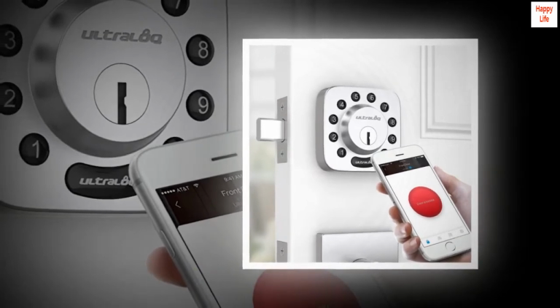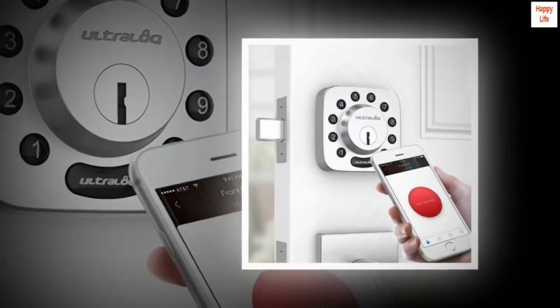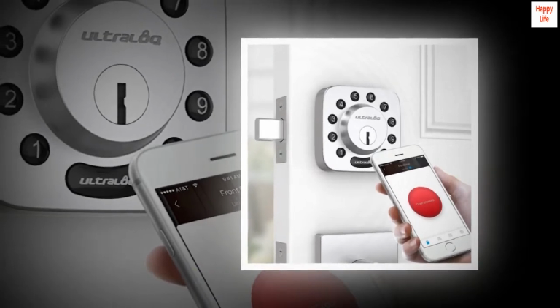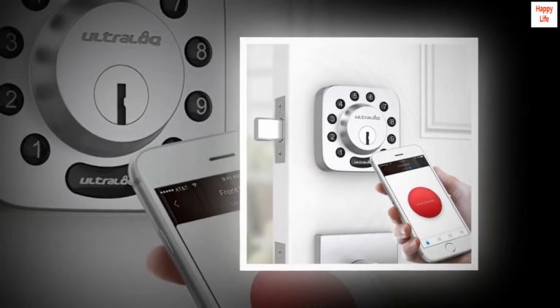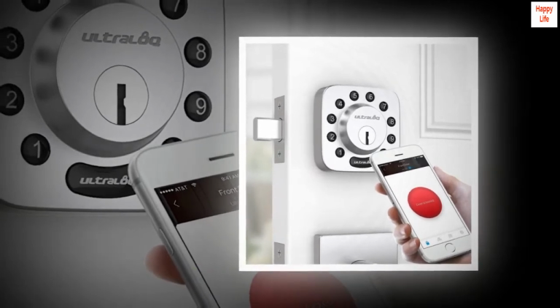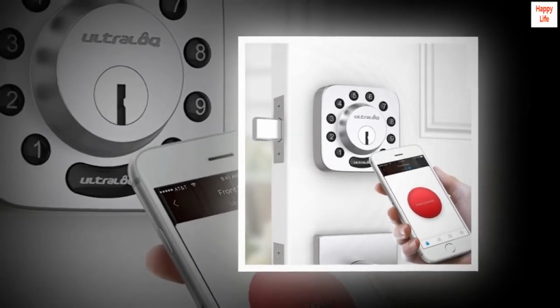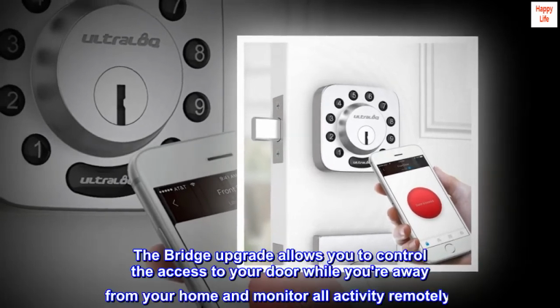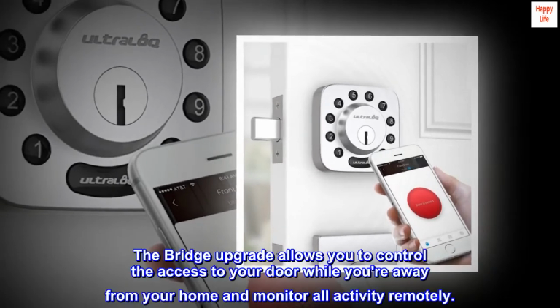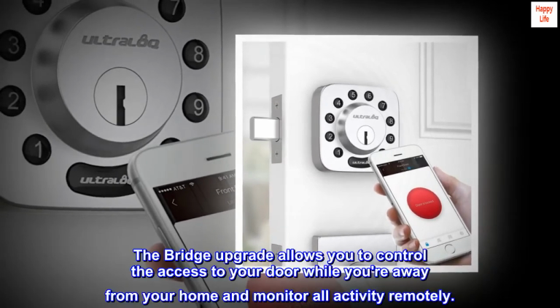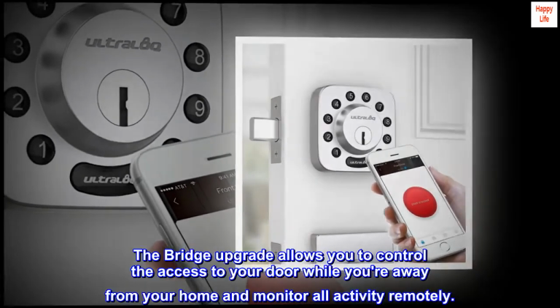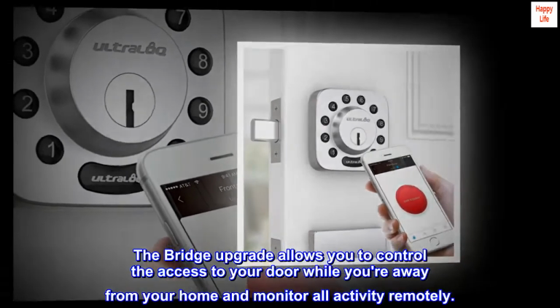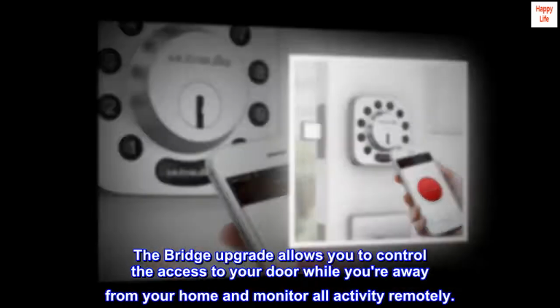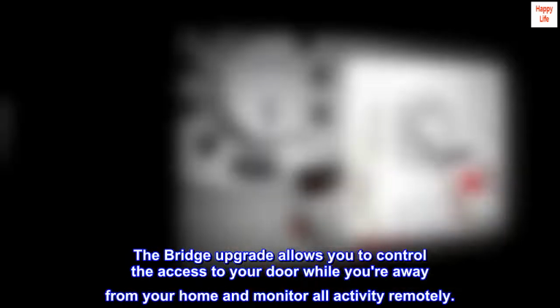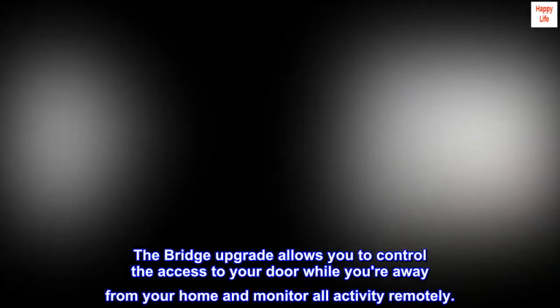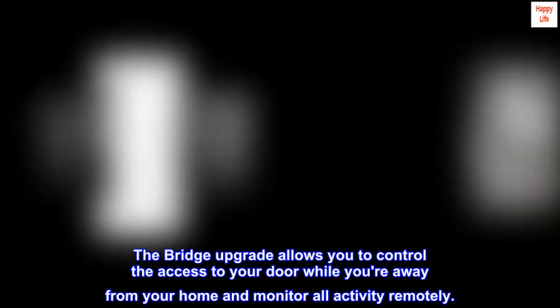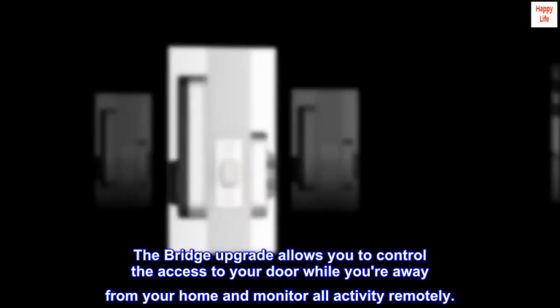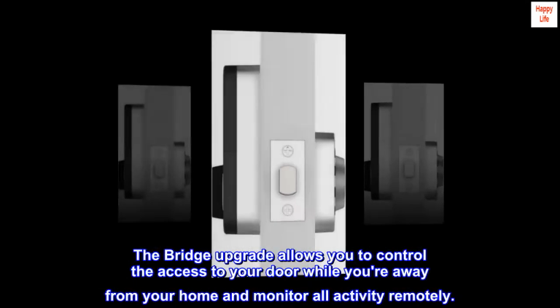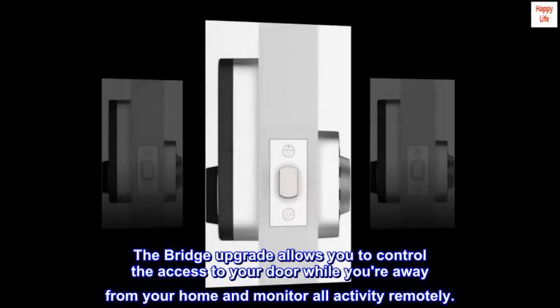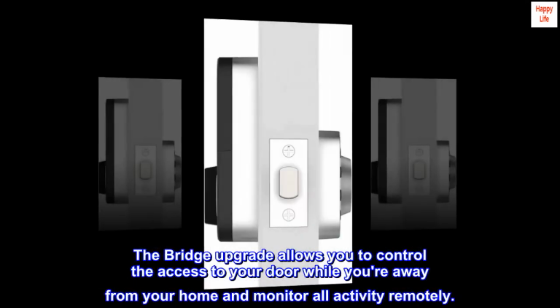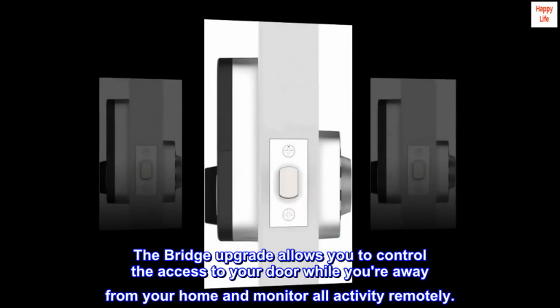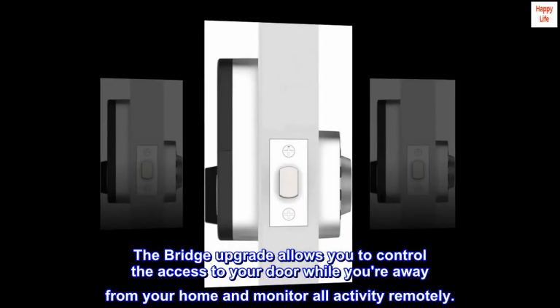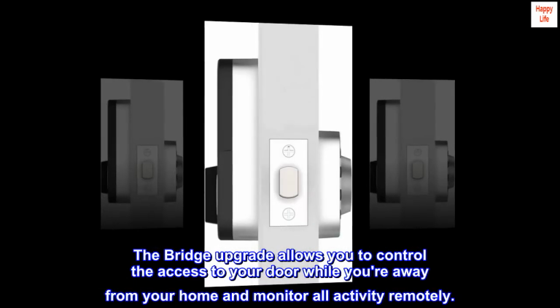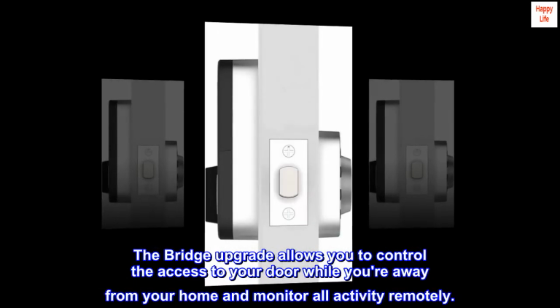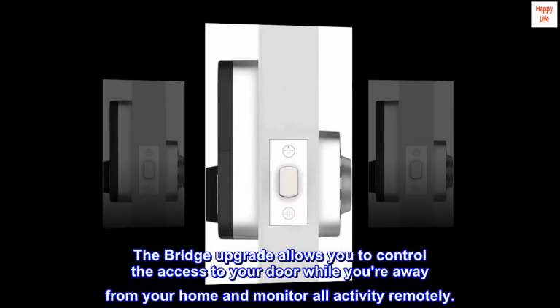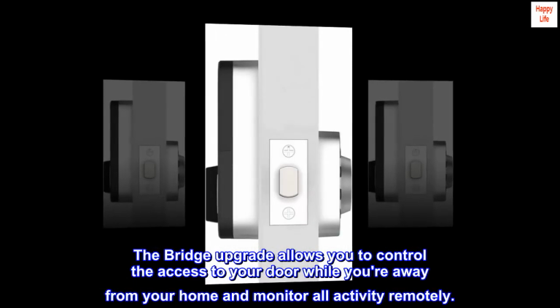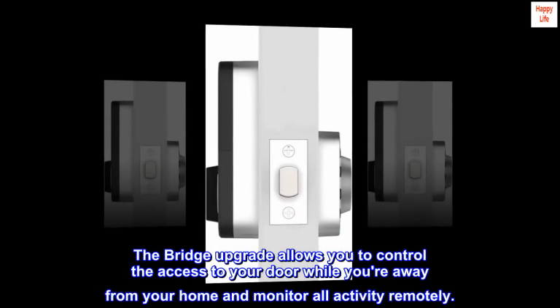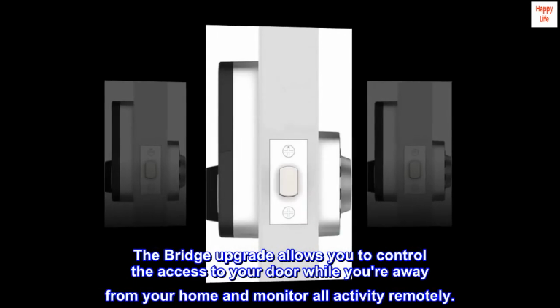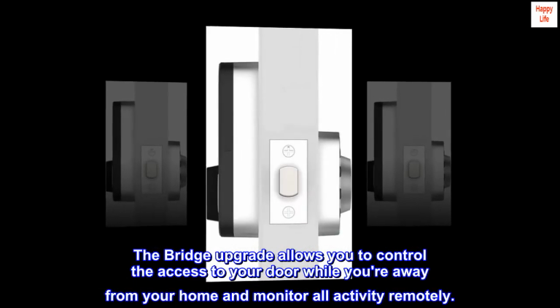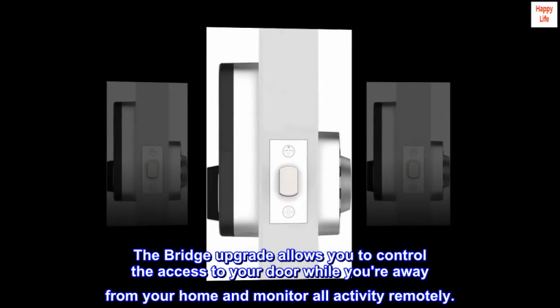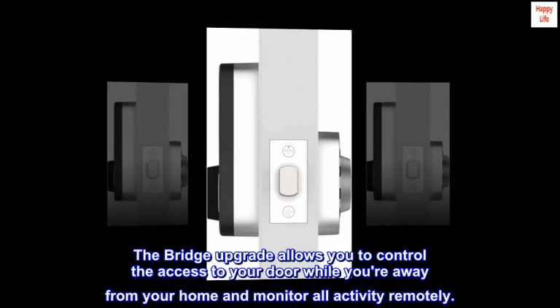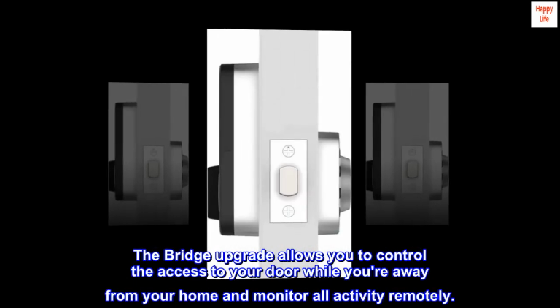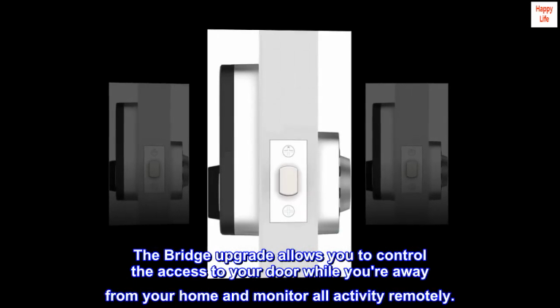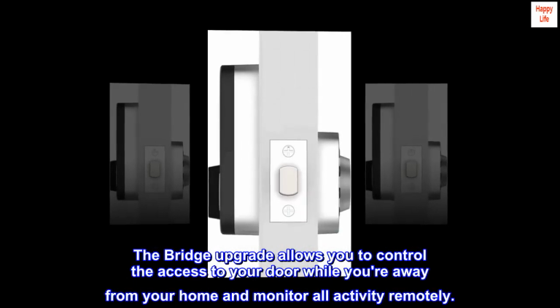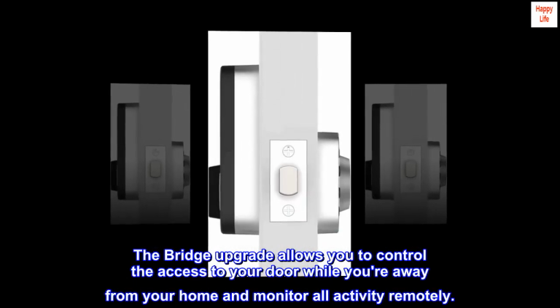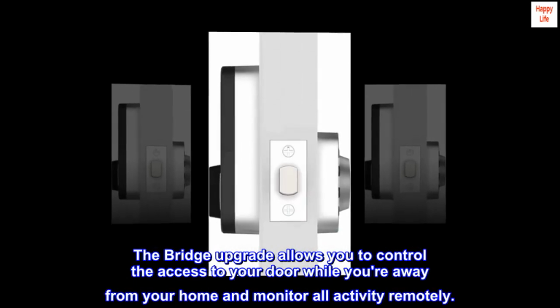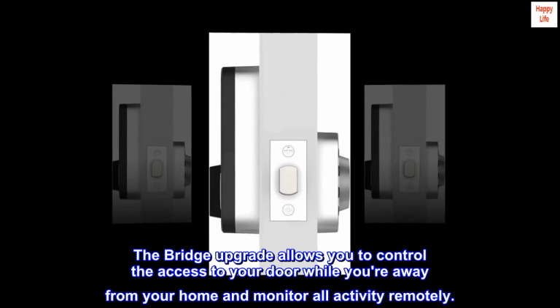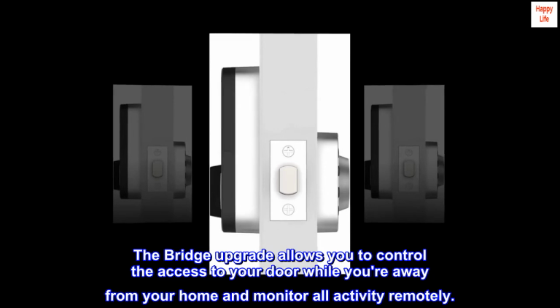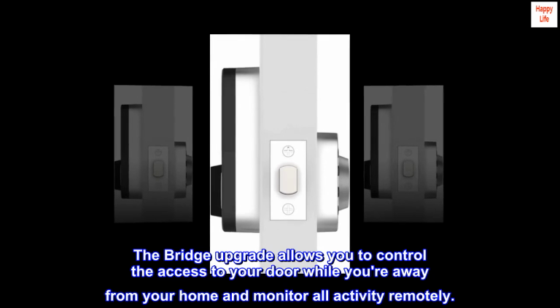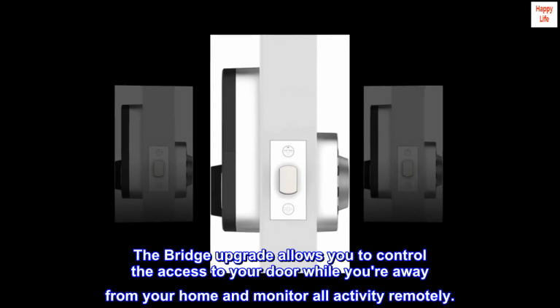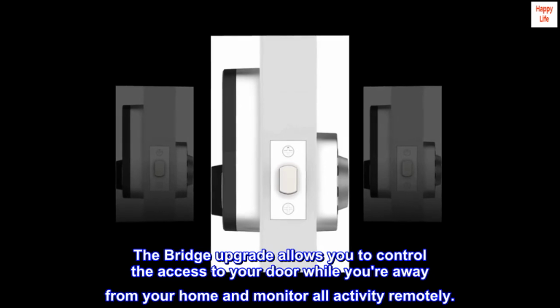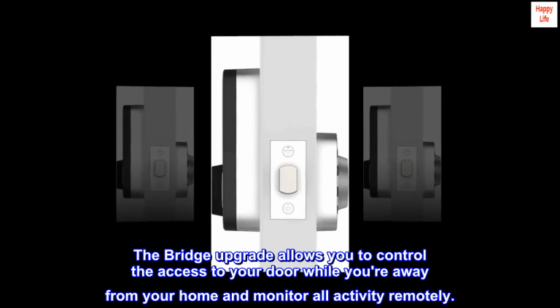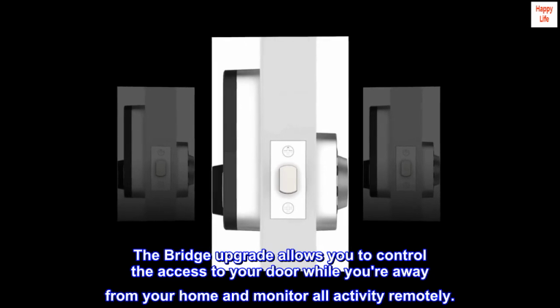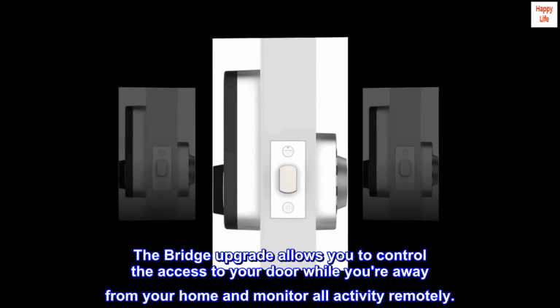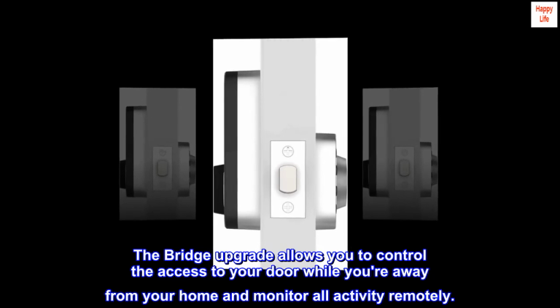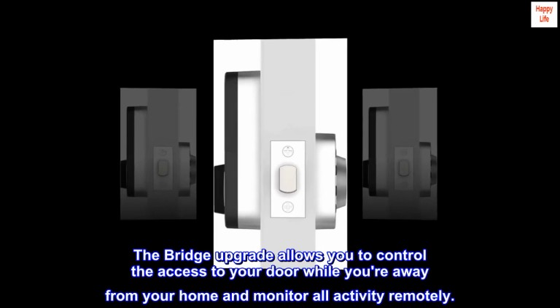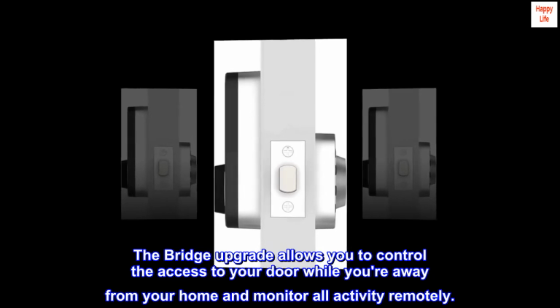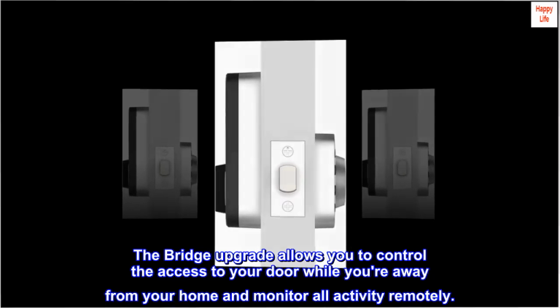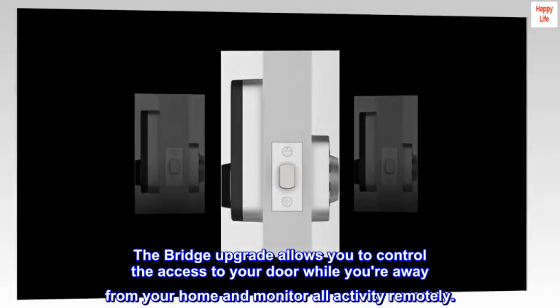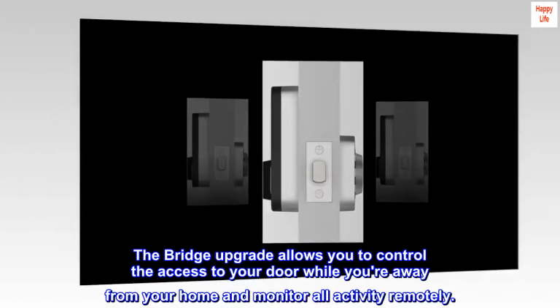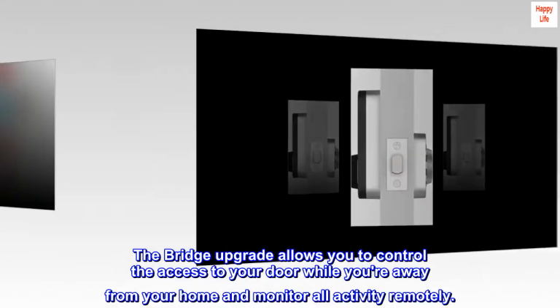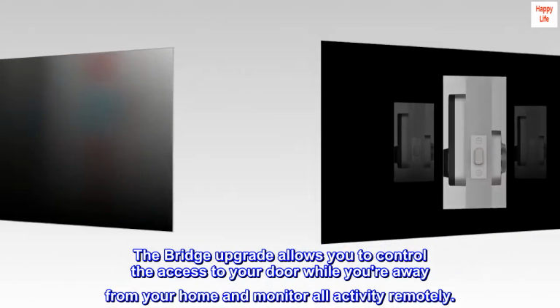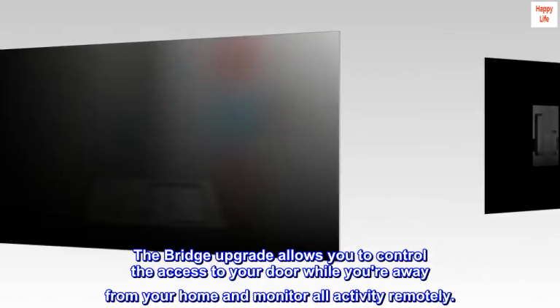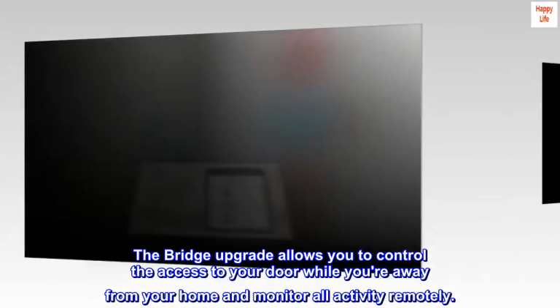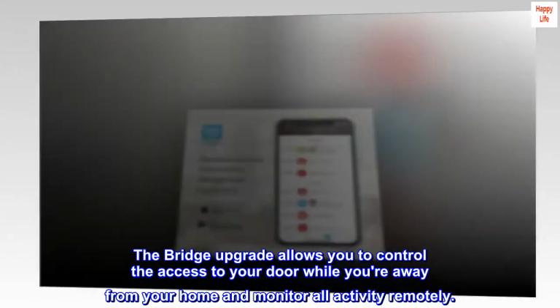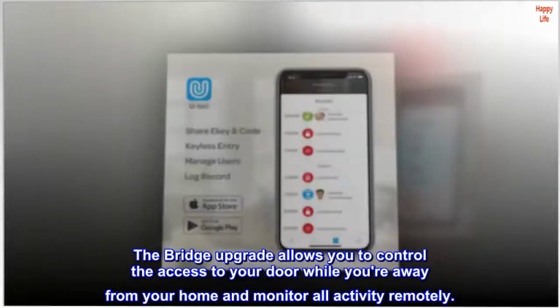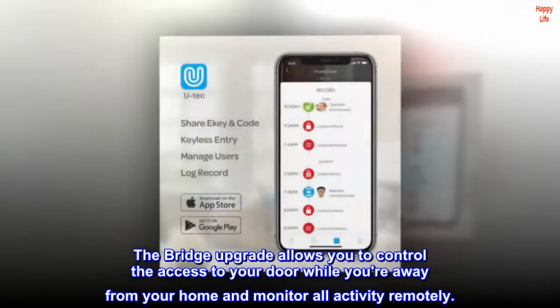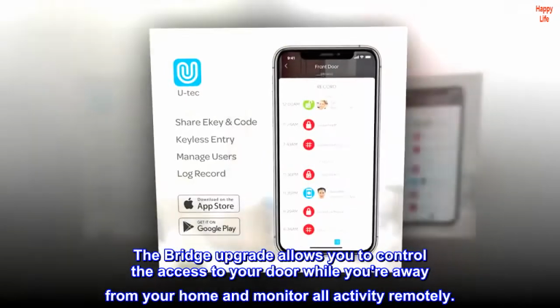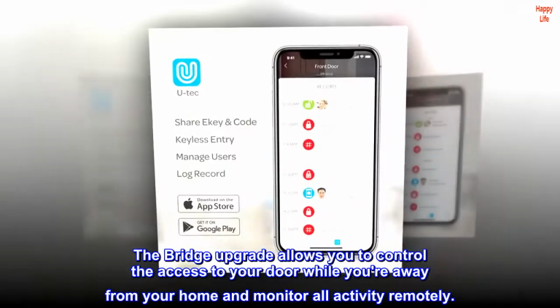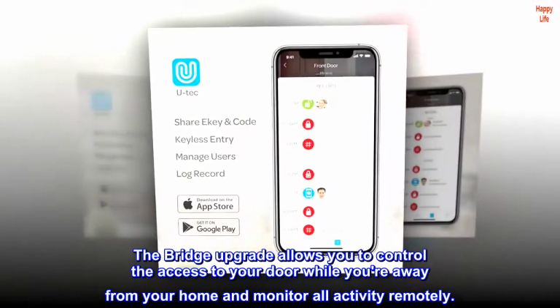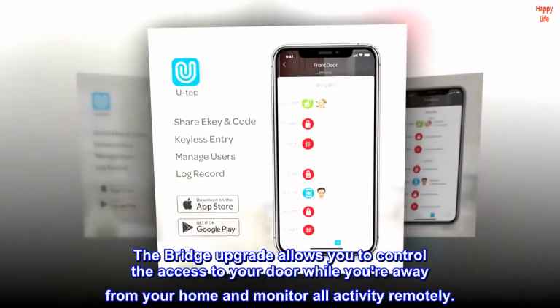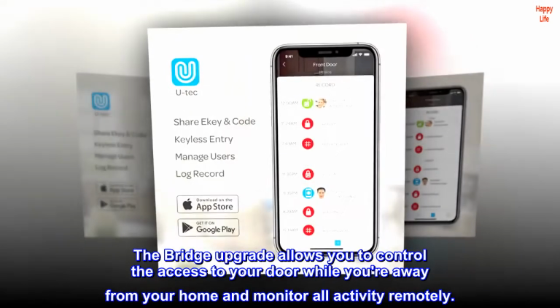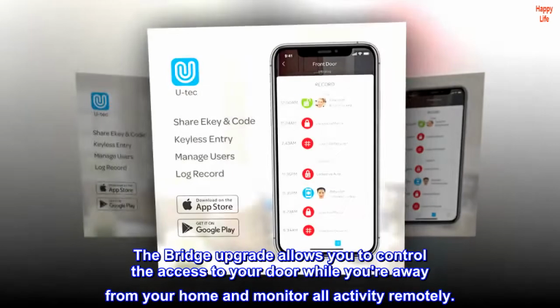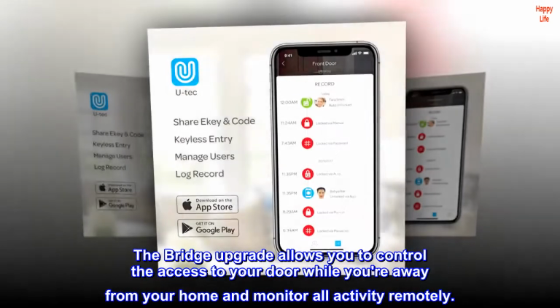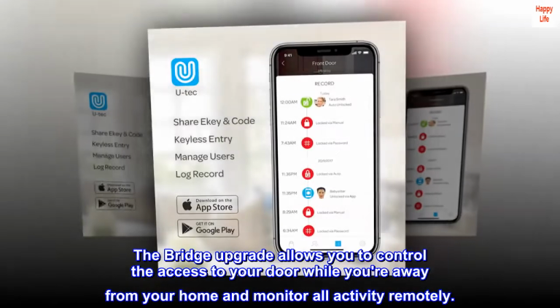The bridge upgrade allows you to control the access to your door while you're away from your home and monitor all activity remotely.